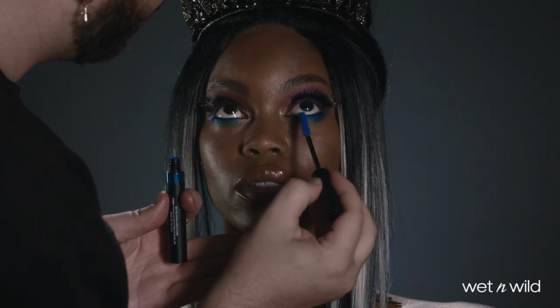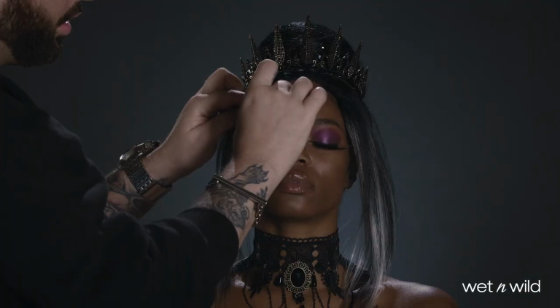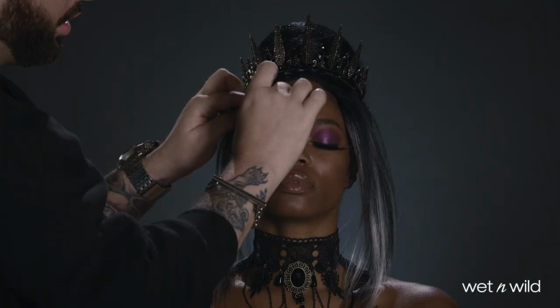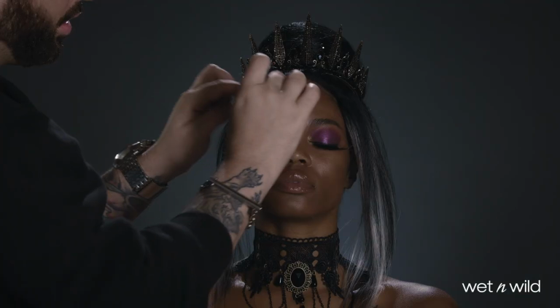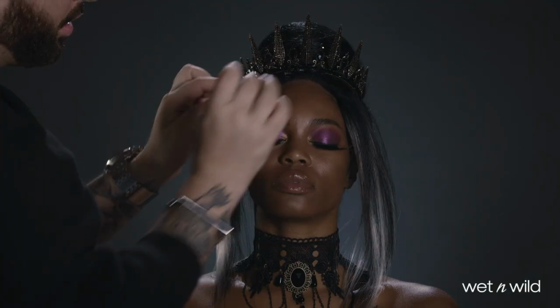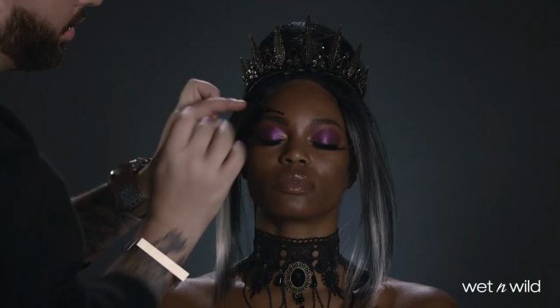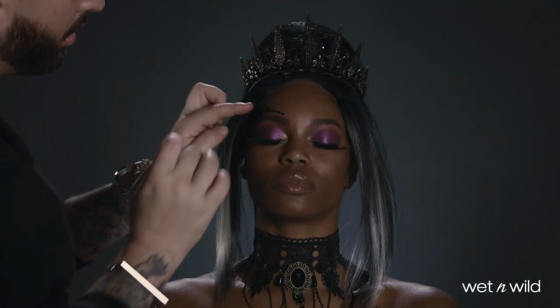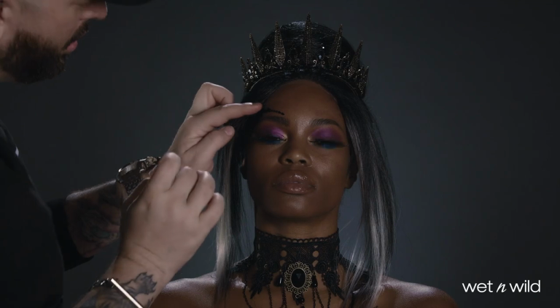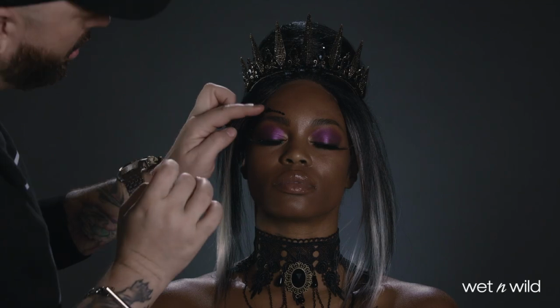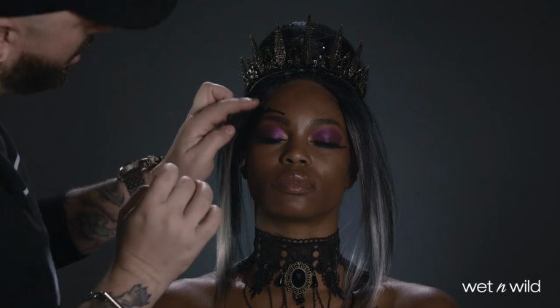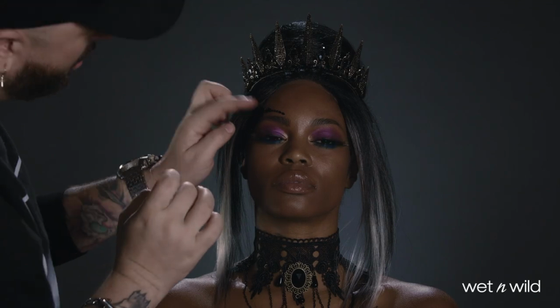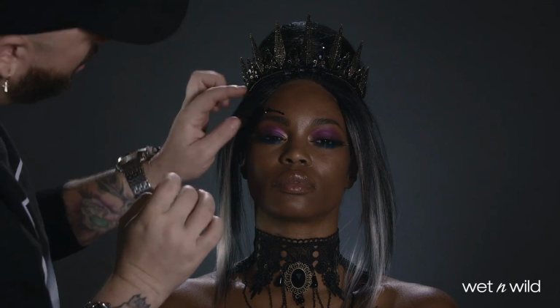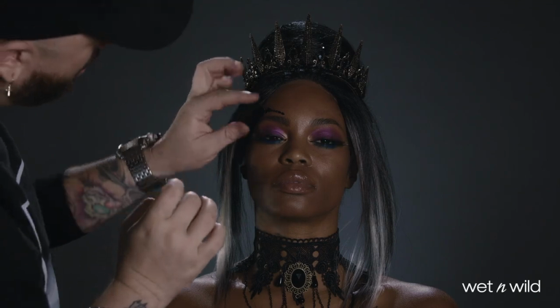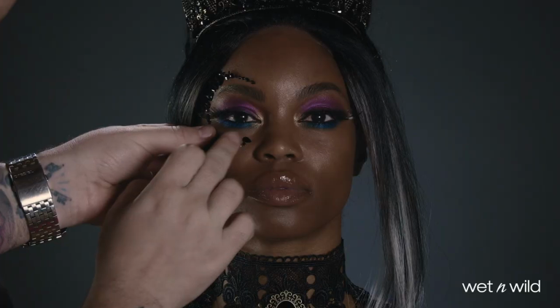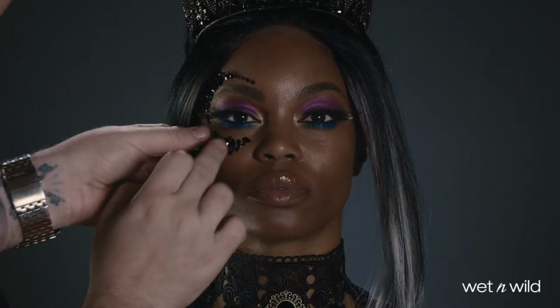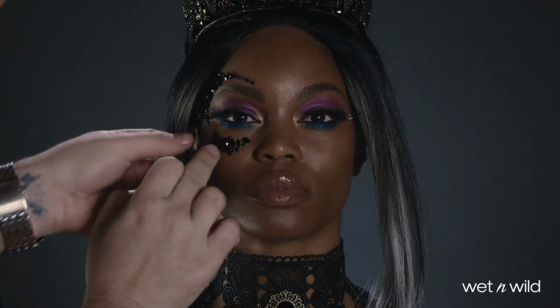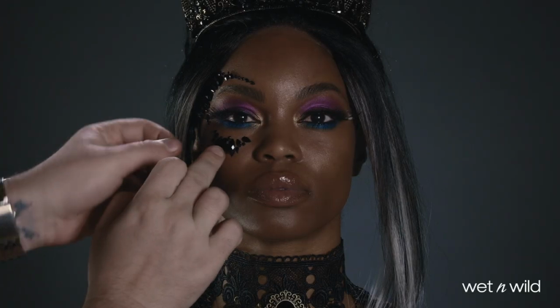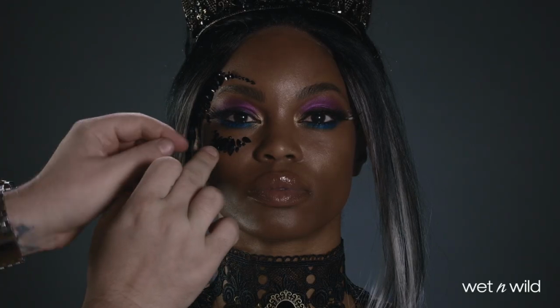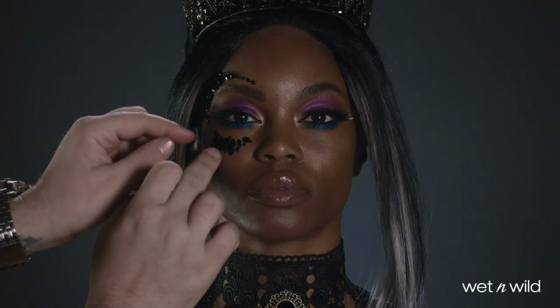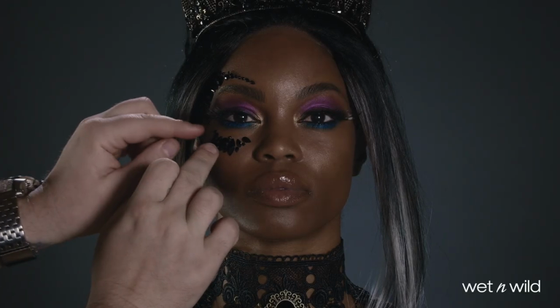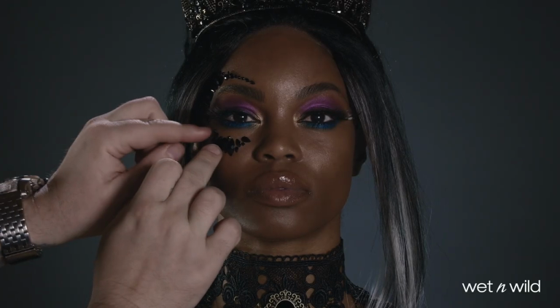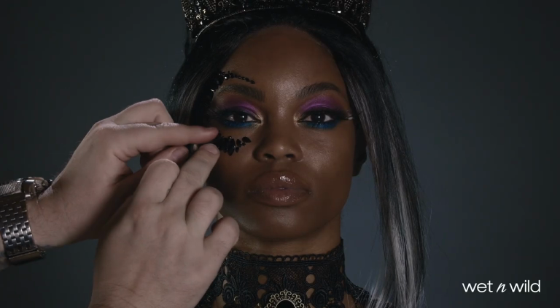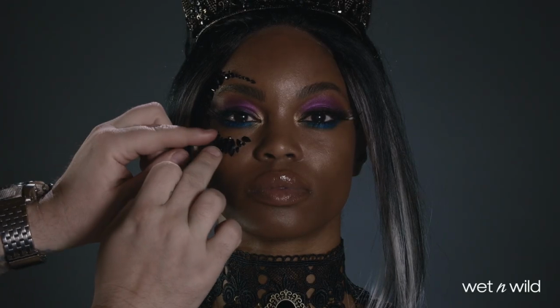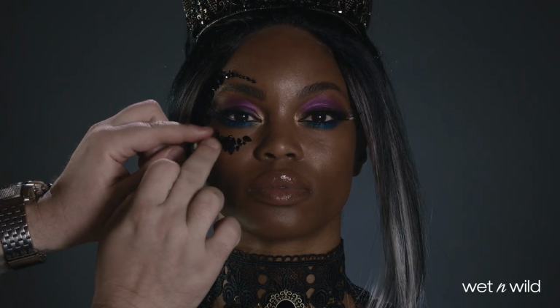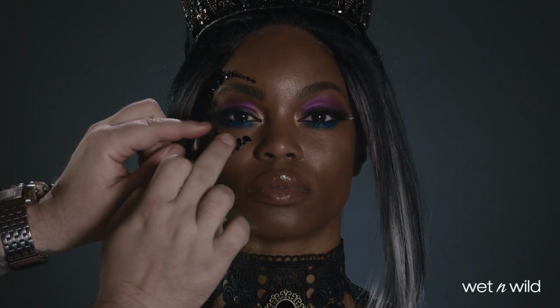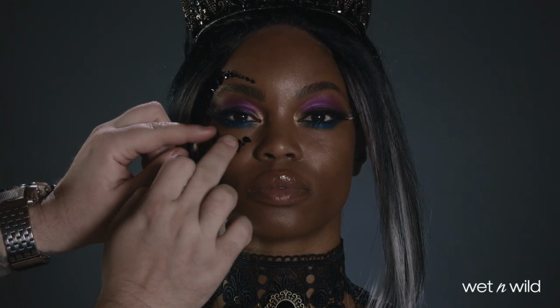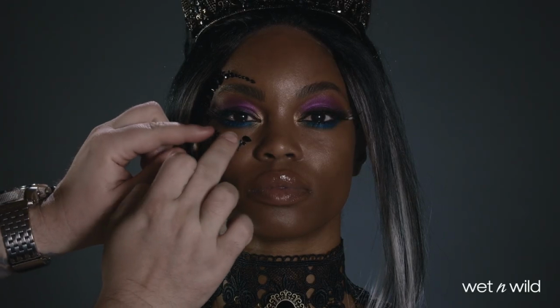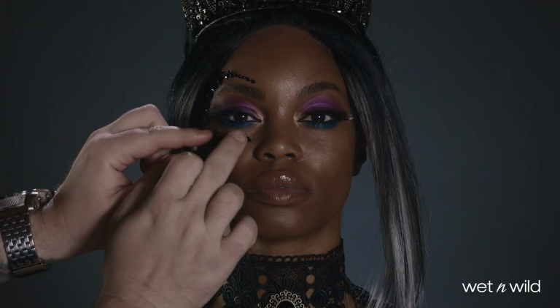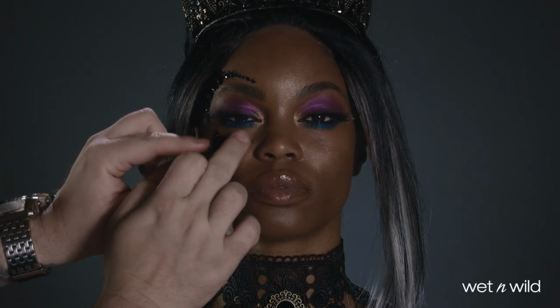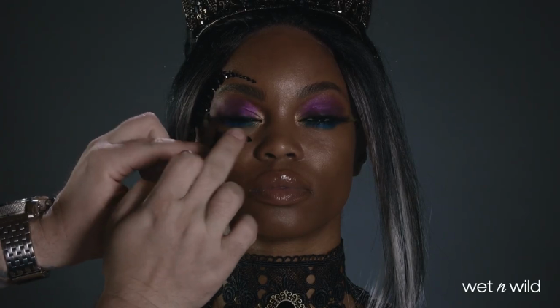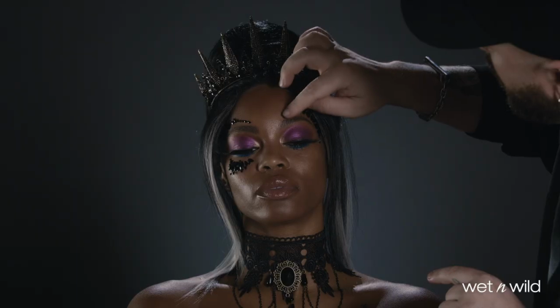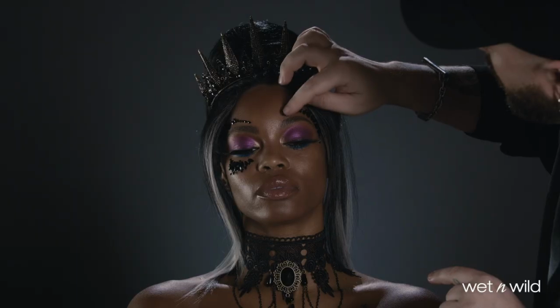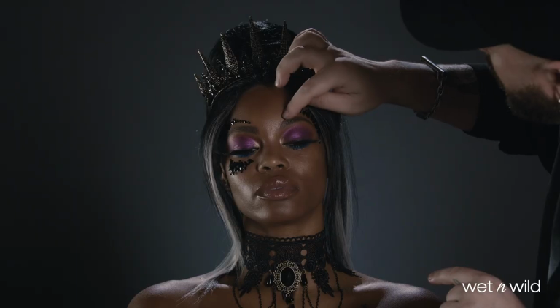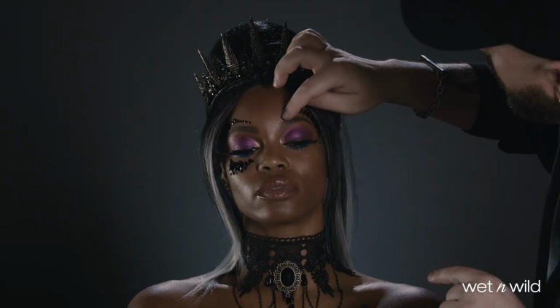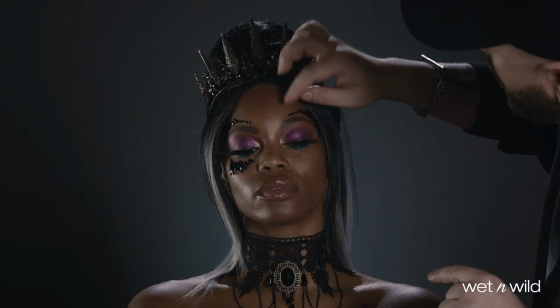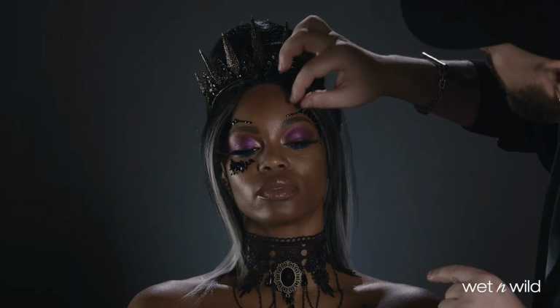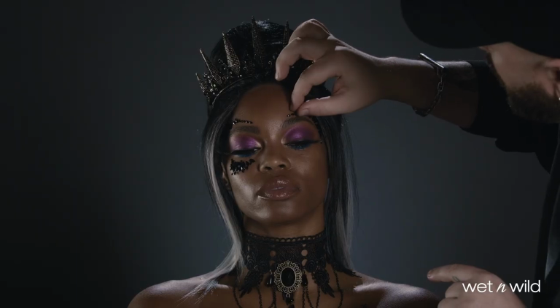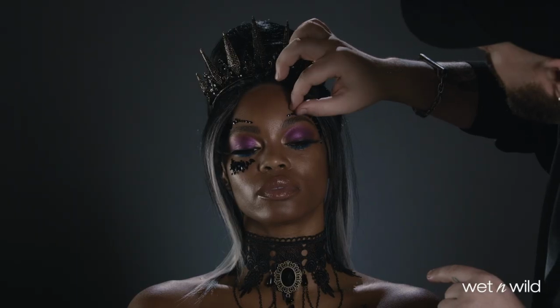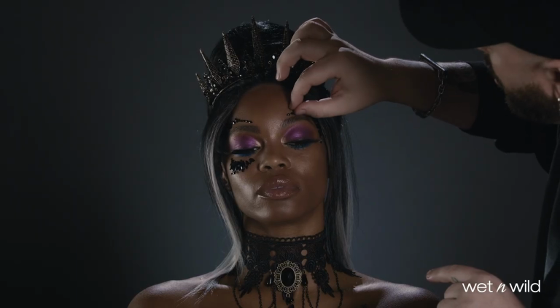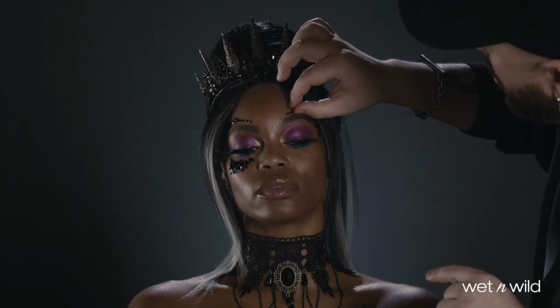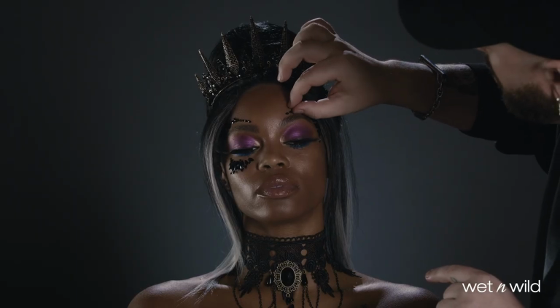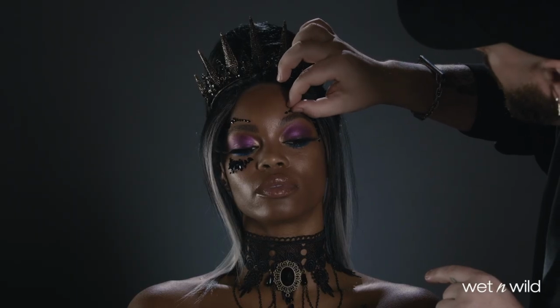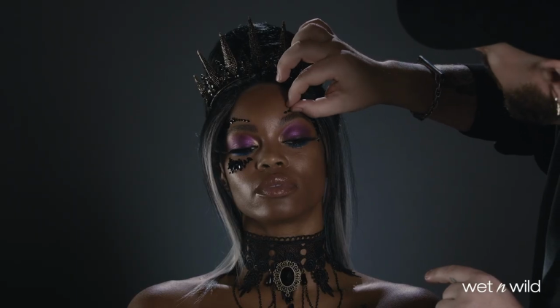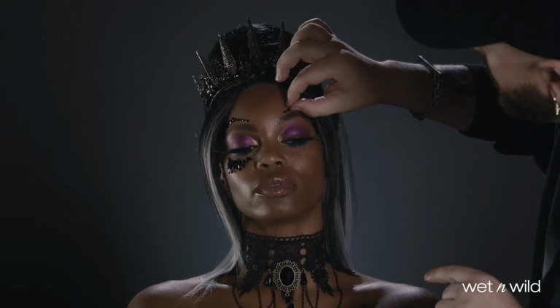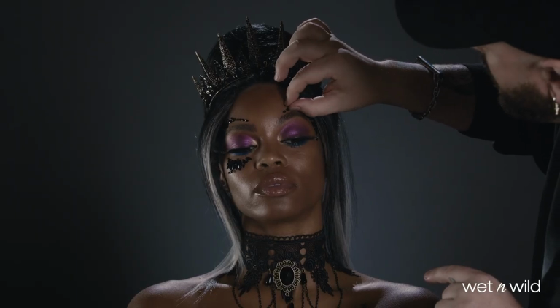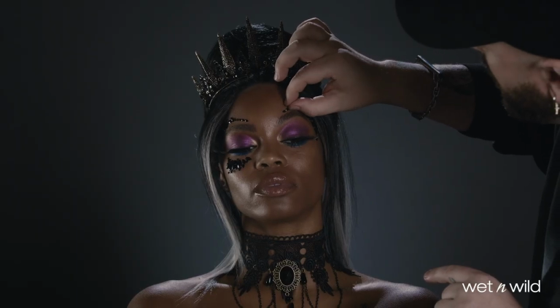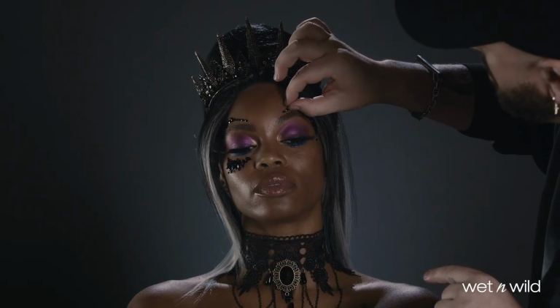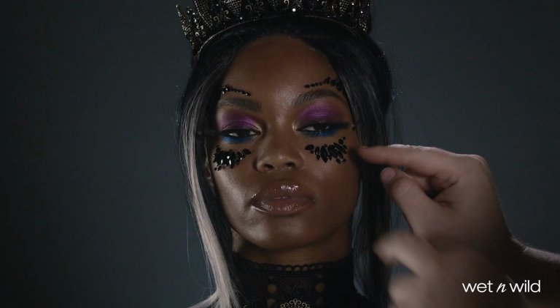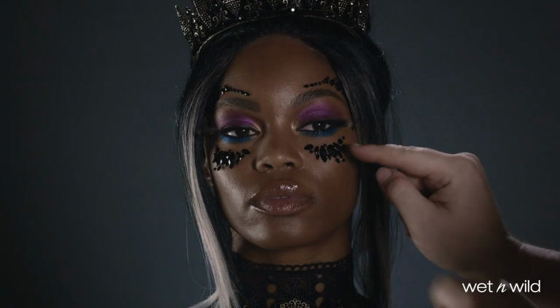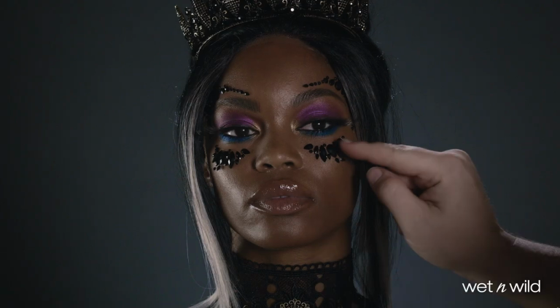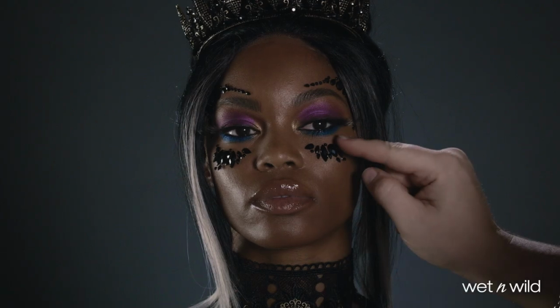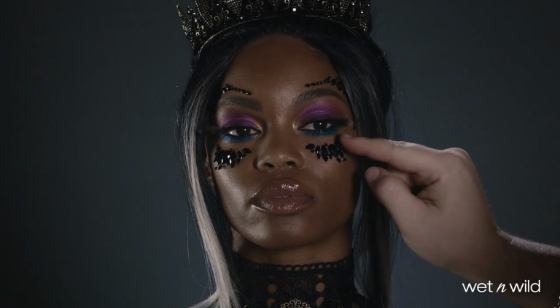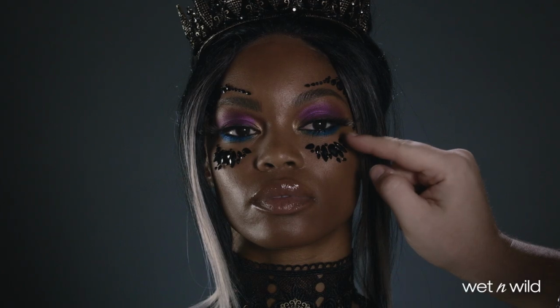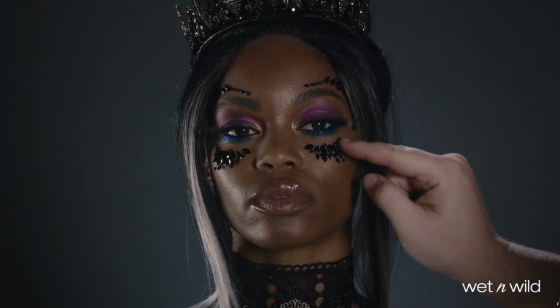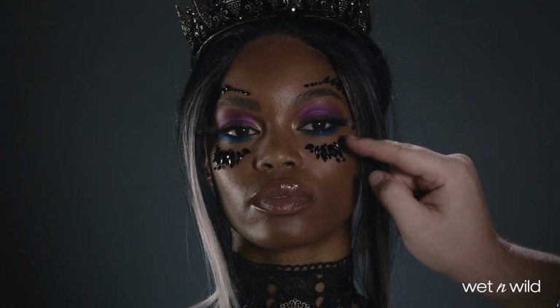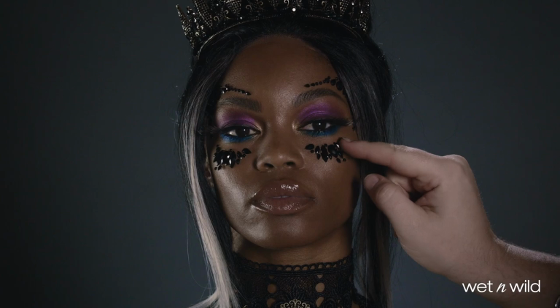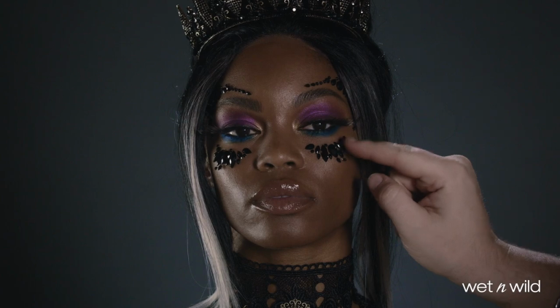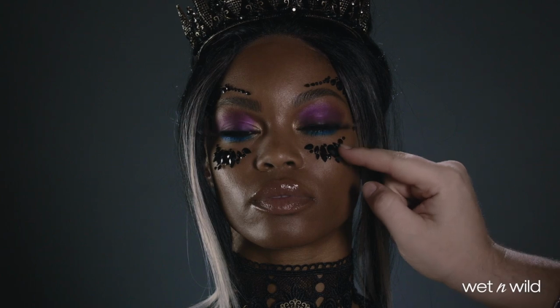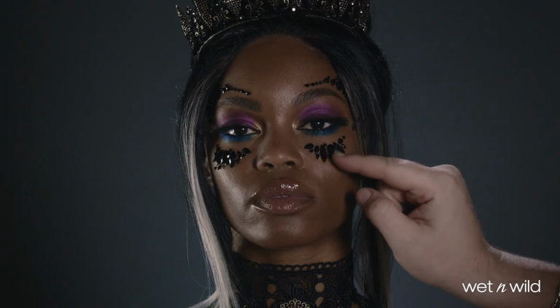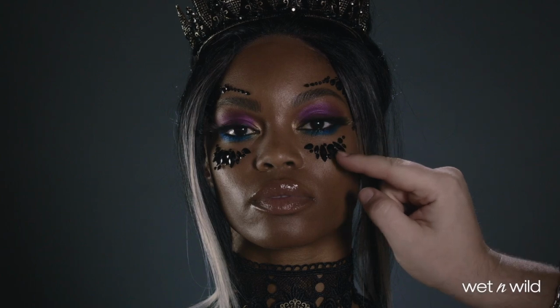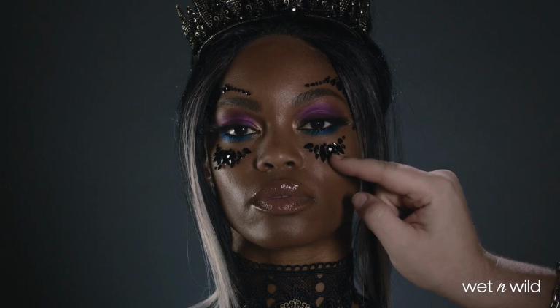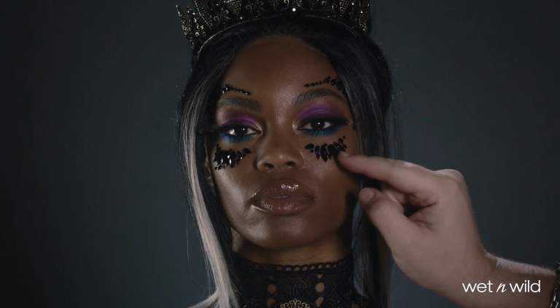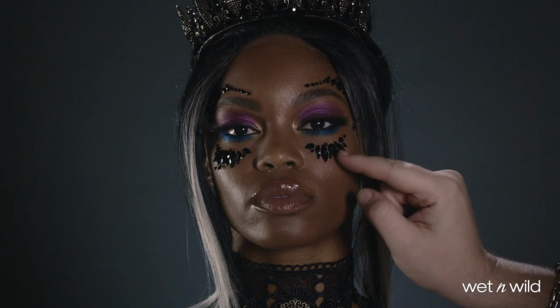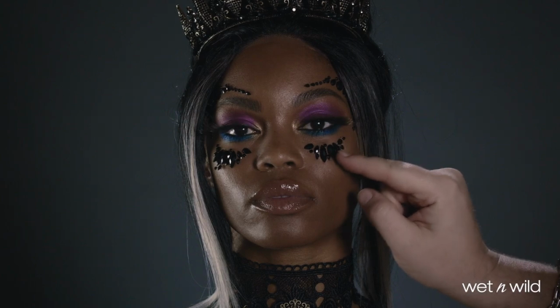Next, I'm placing the gem mask in Evil Goddess around the eyes, and these masks look awesome and are super easy to apply.